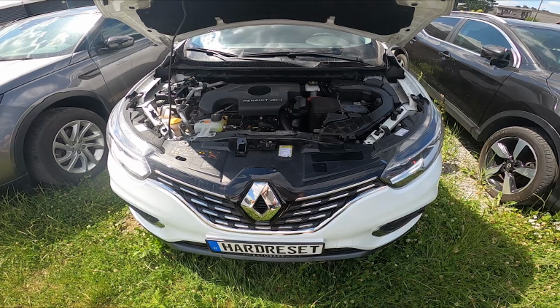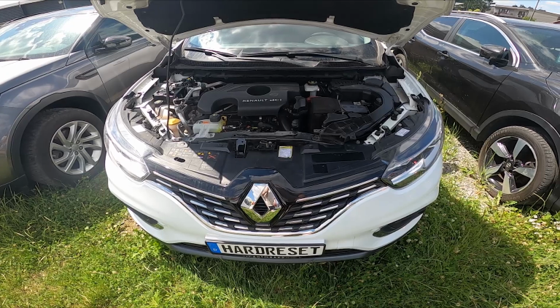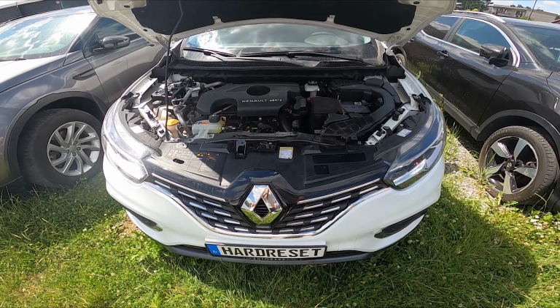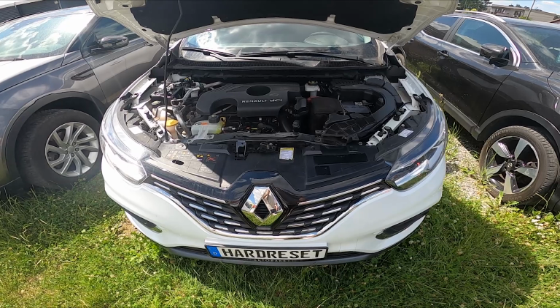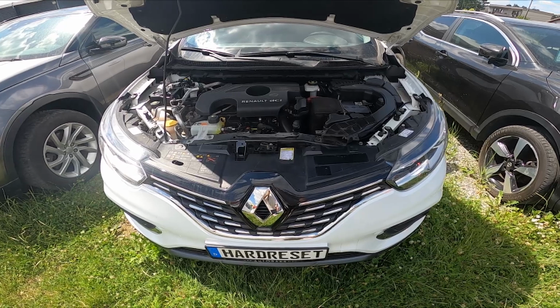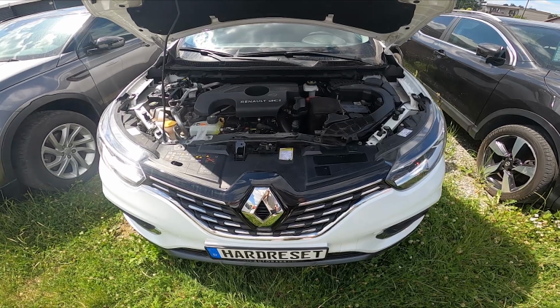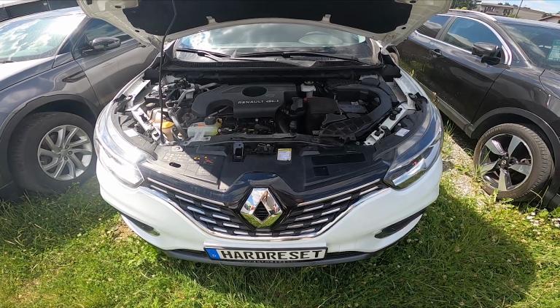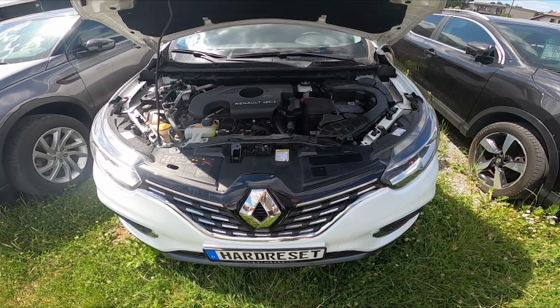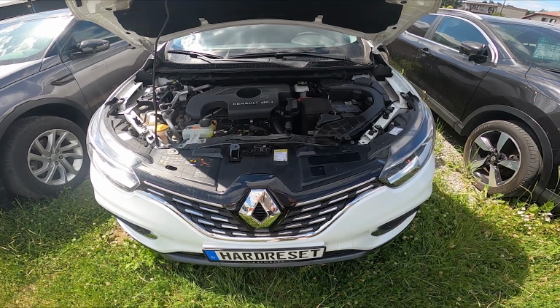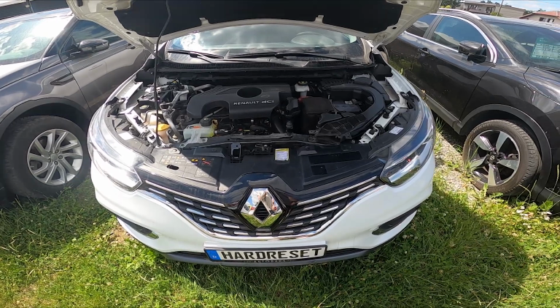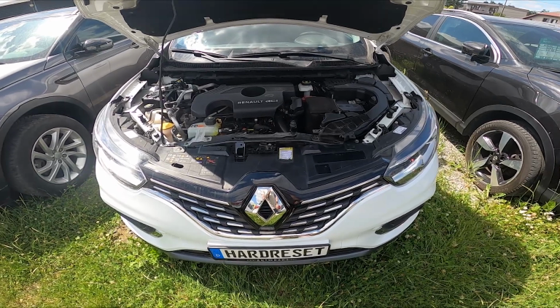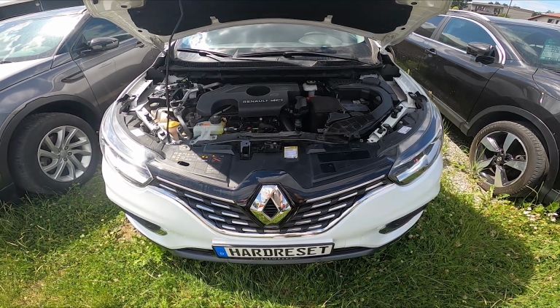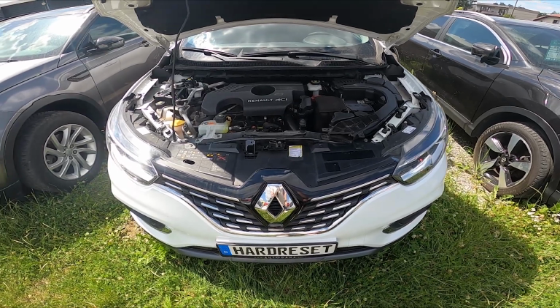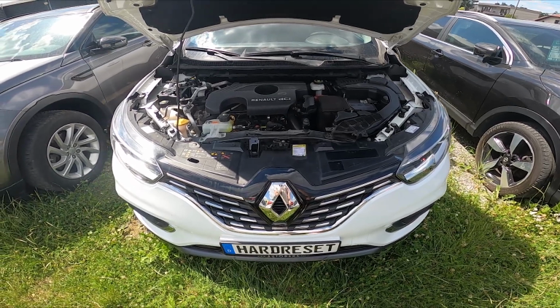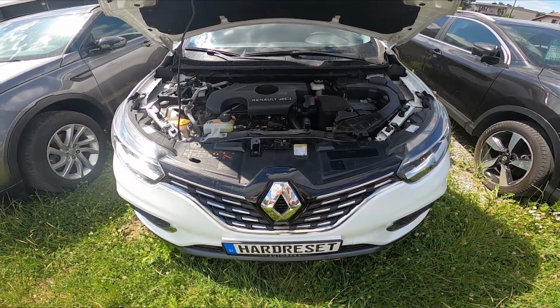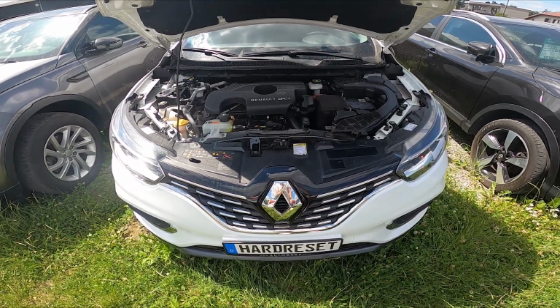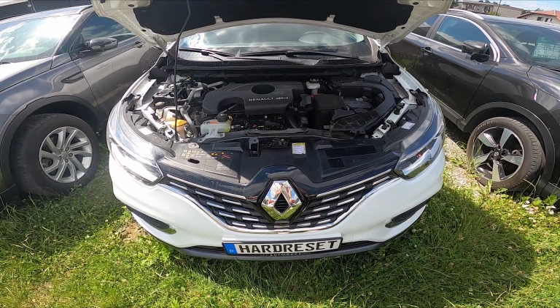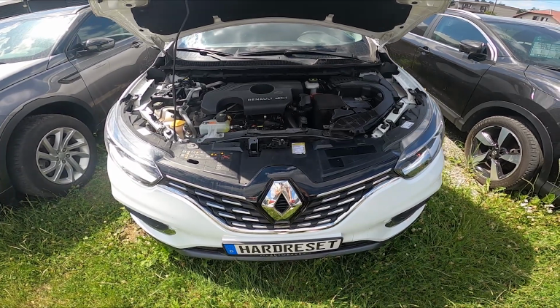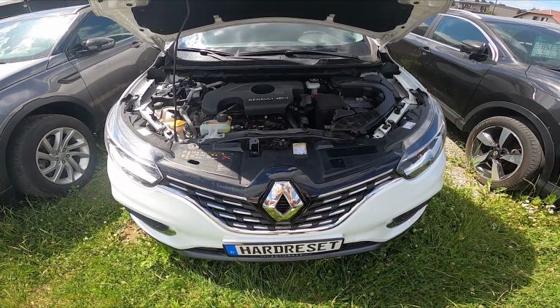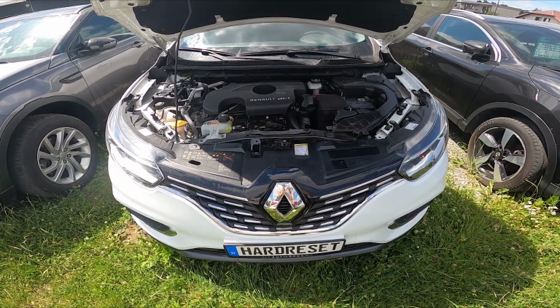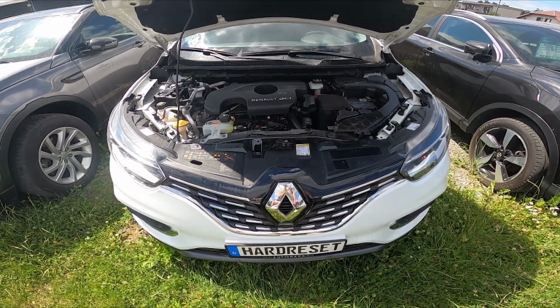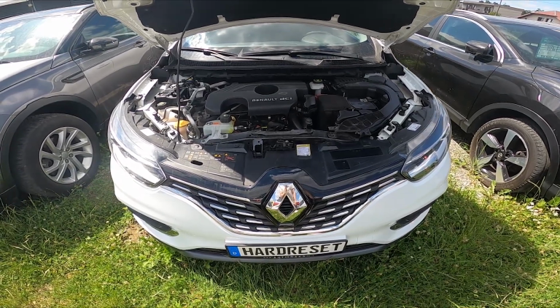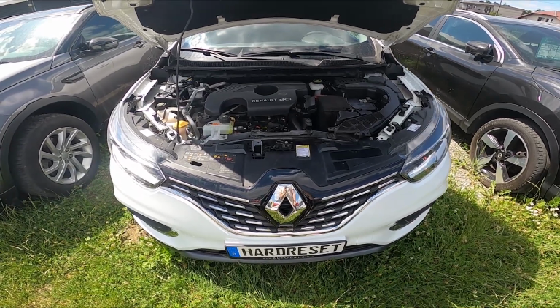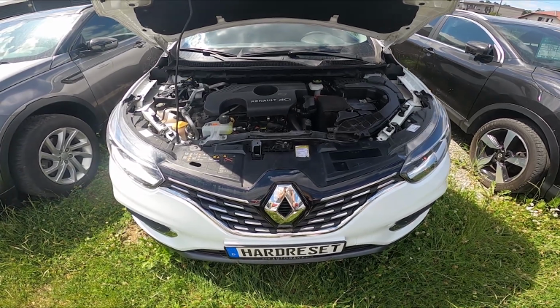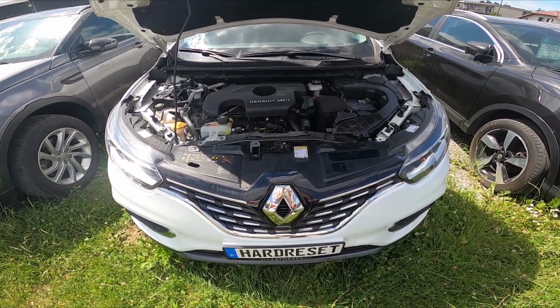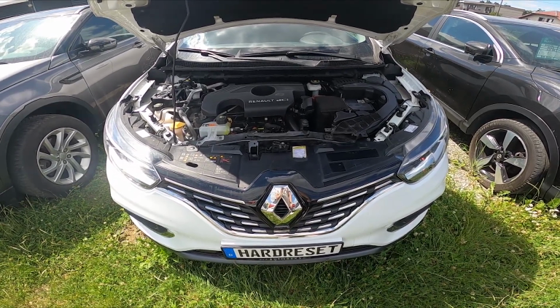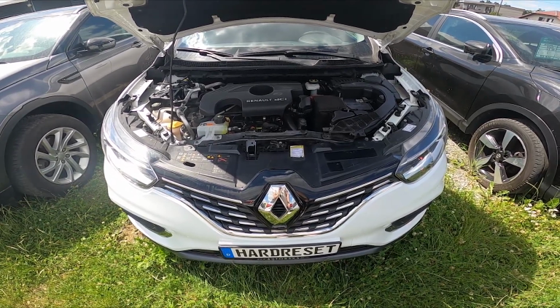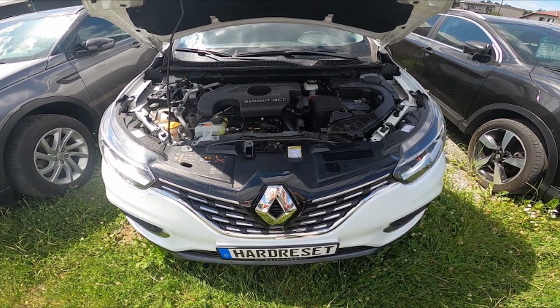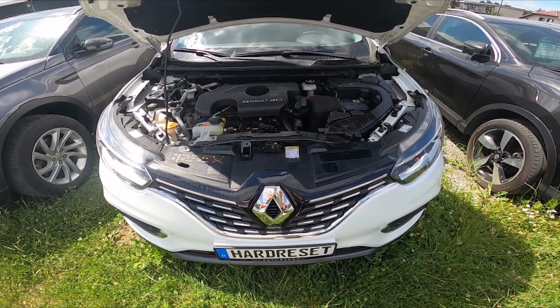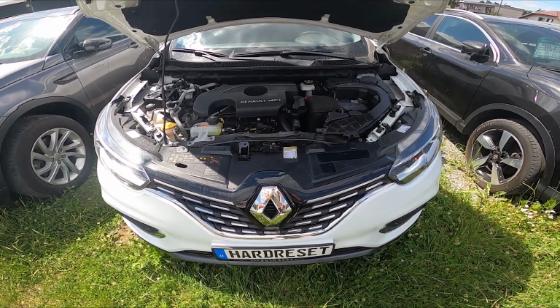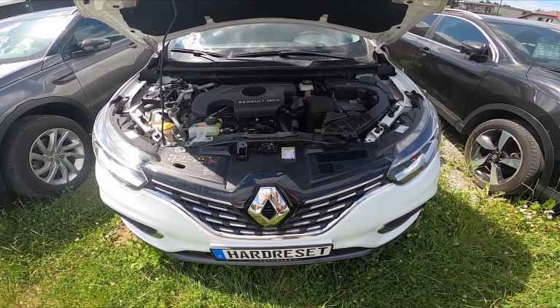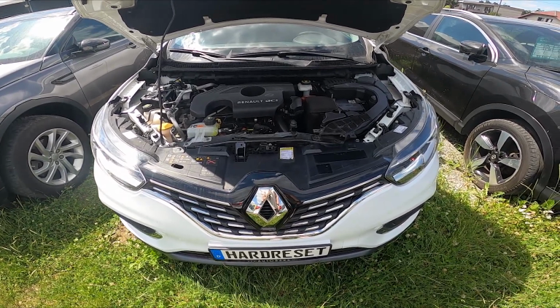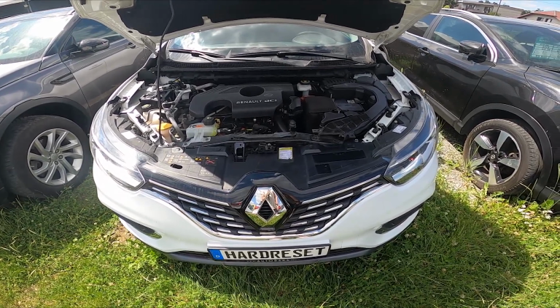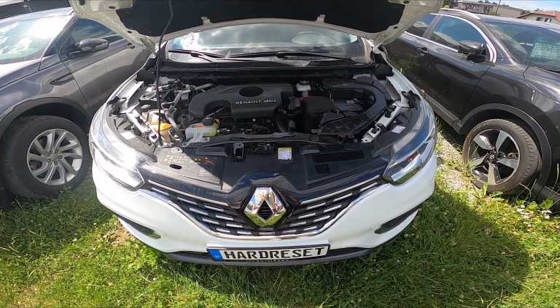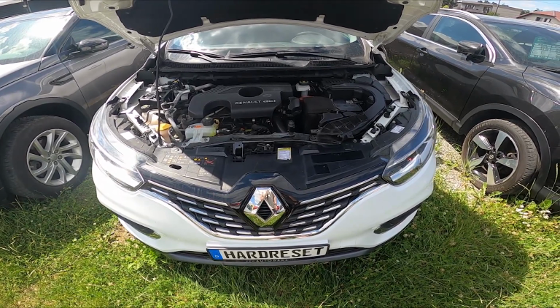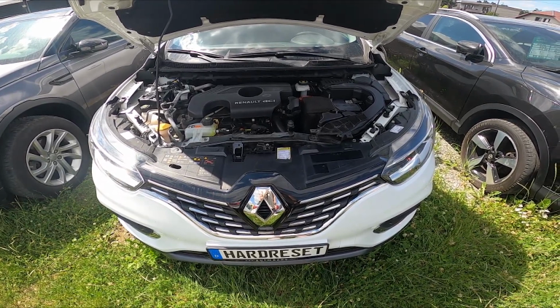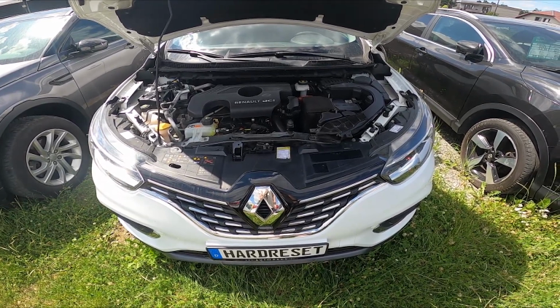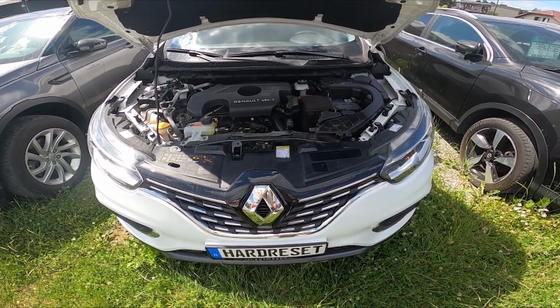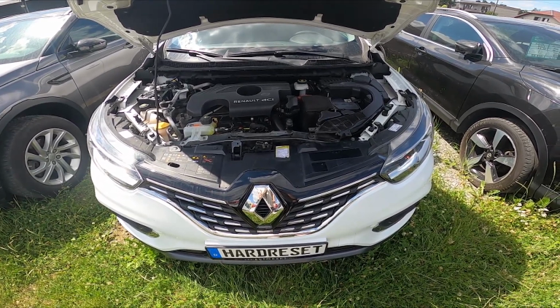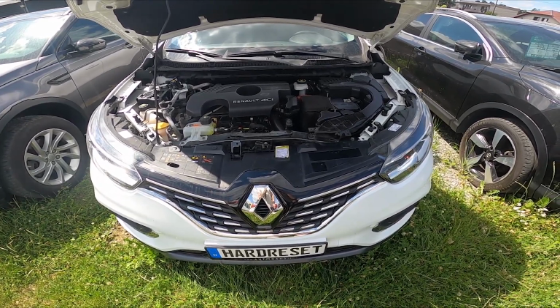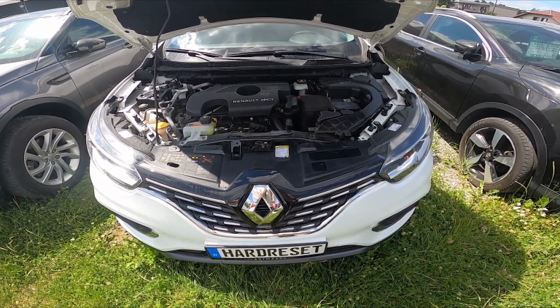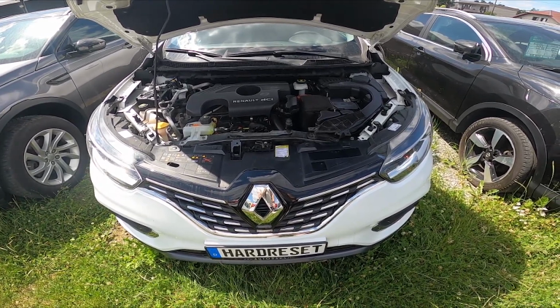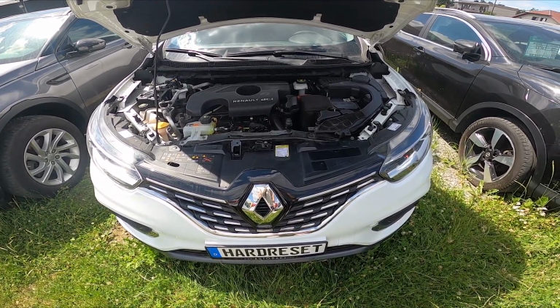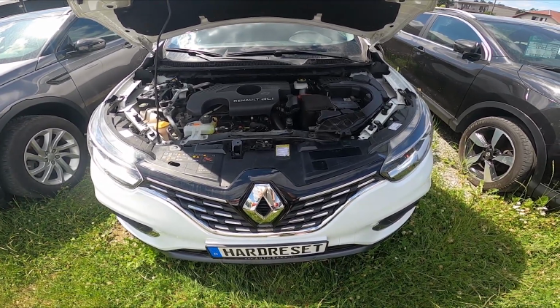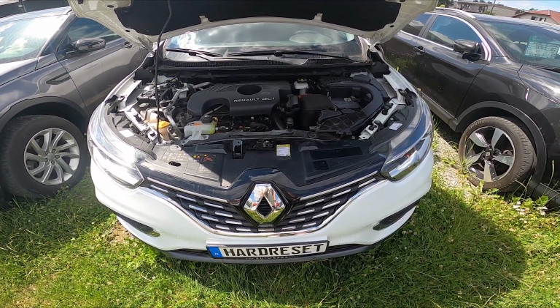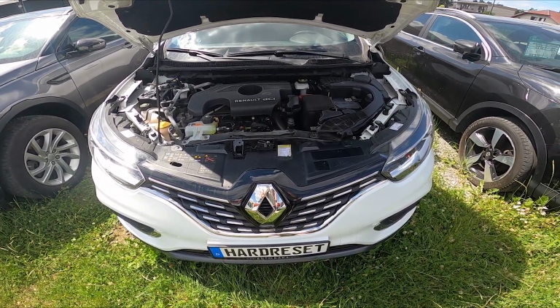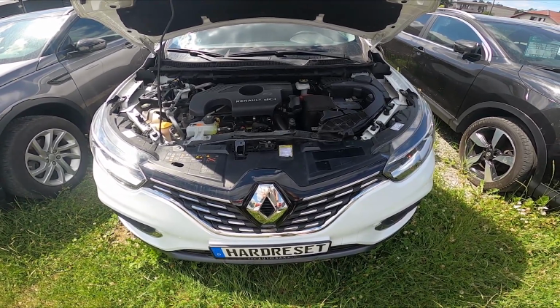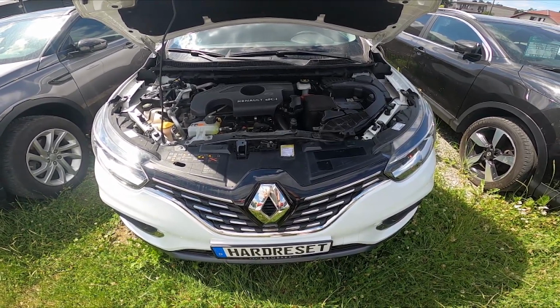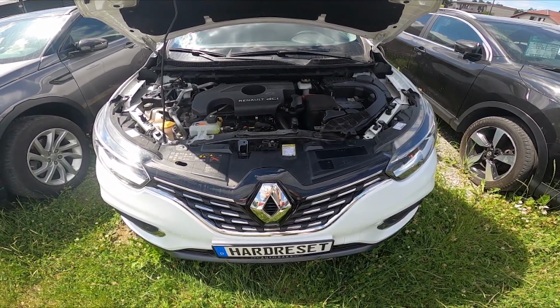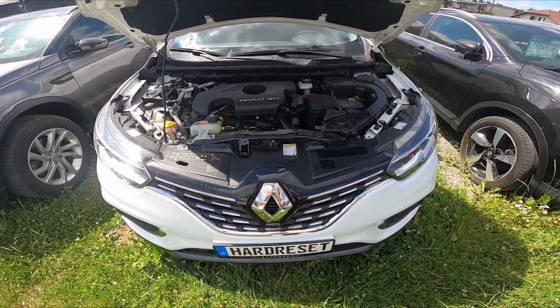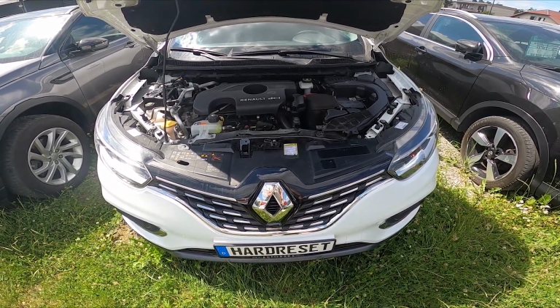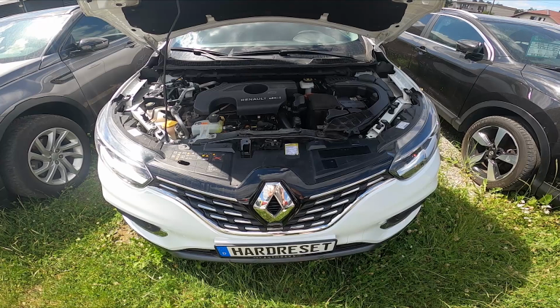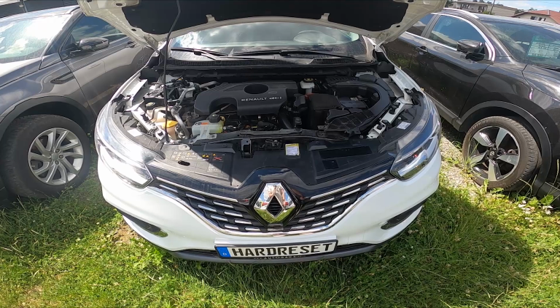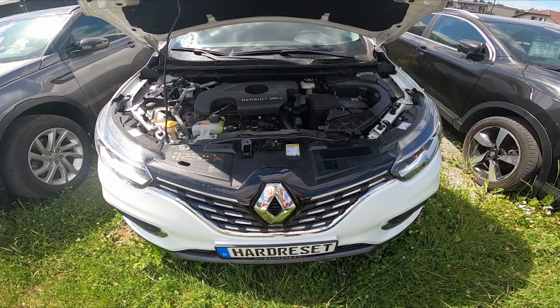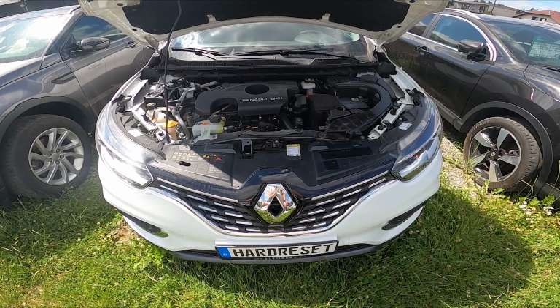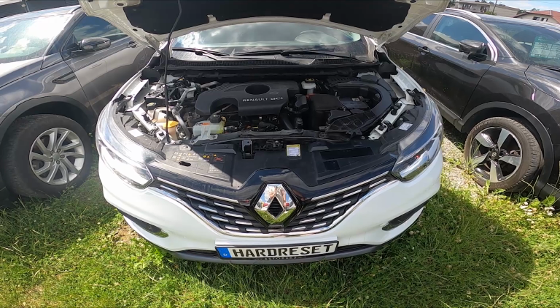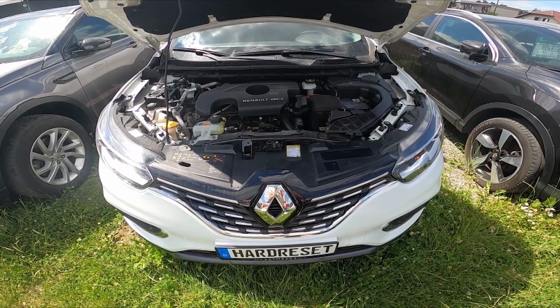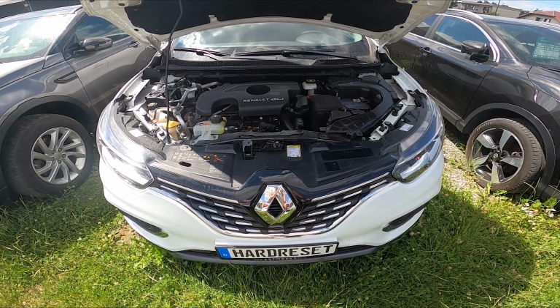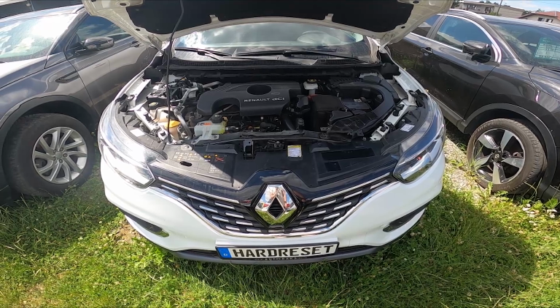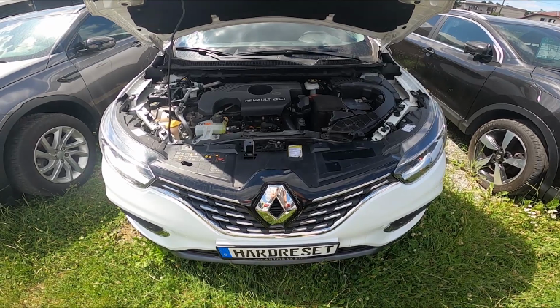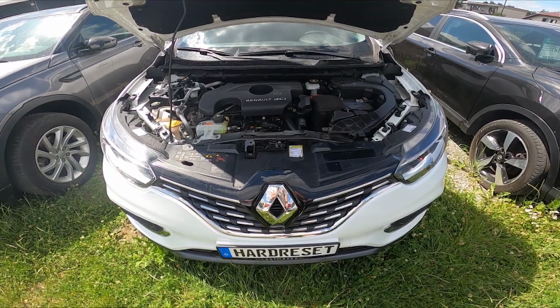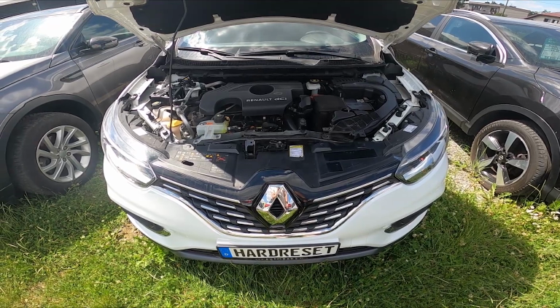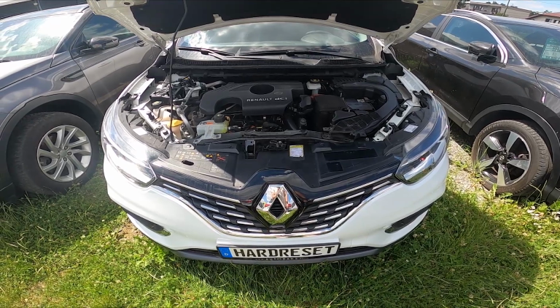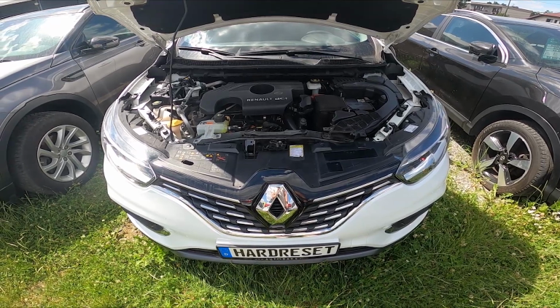Hello, in front of me I've got a Renault Kajar. In this video I'll show you where the fuse box is in the engine compartment.